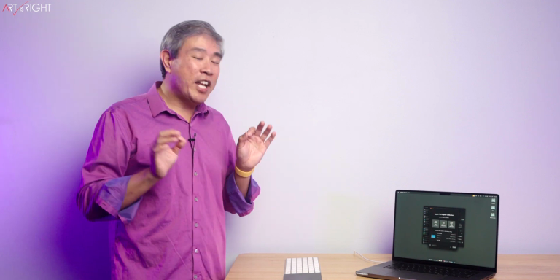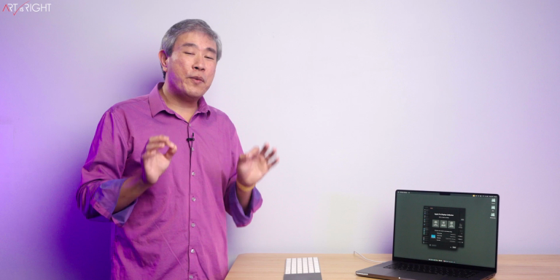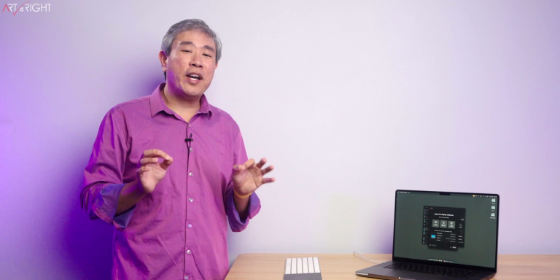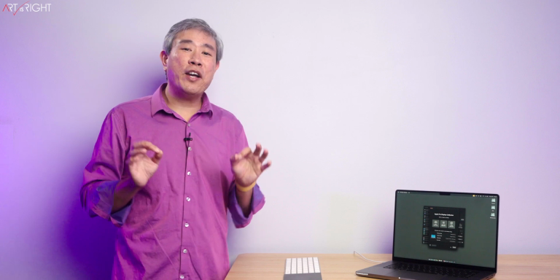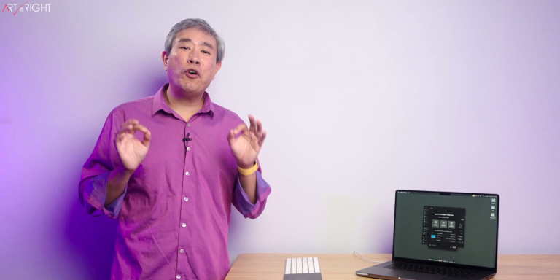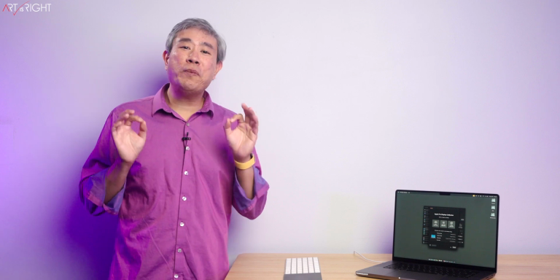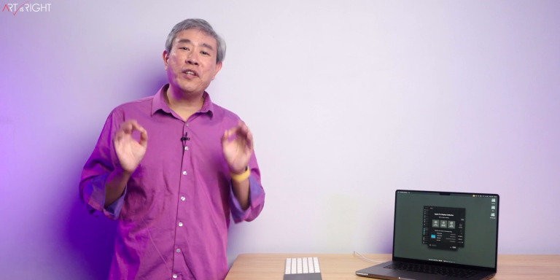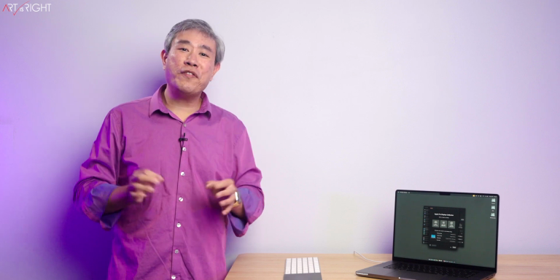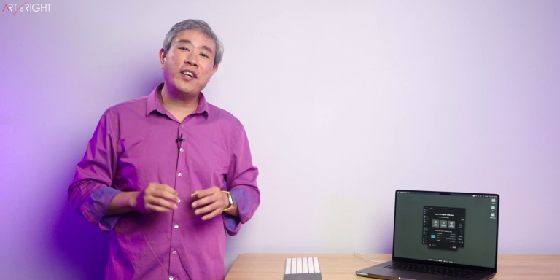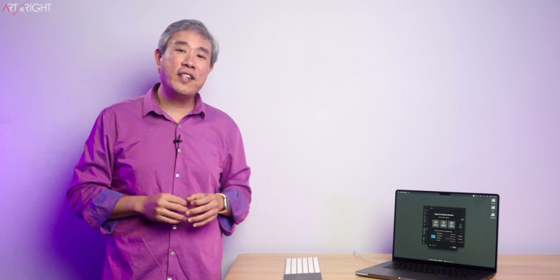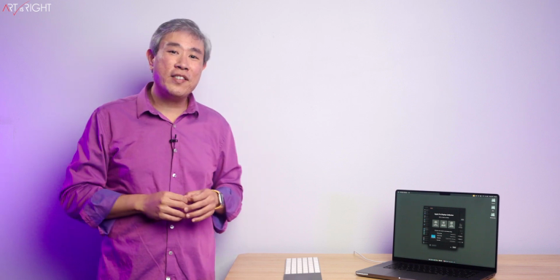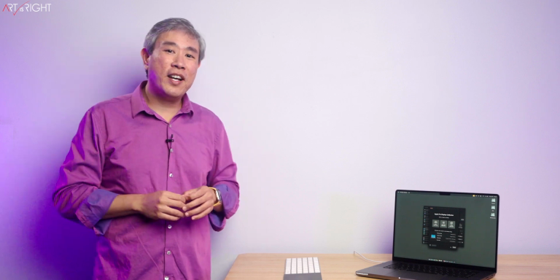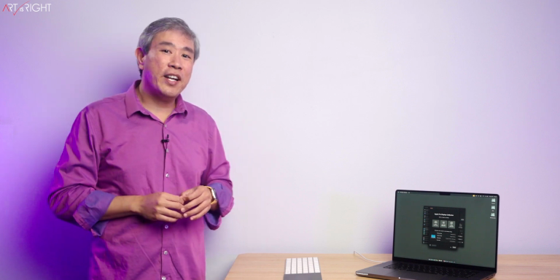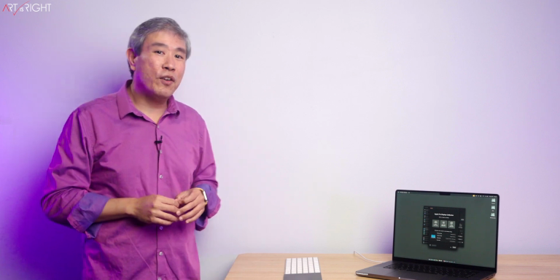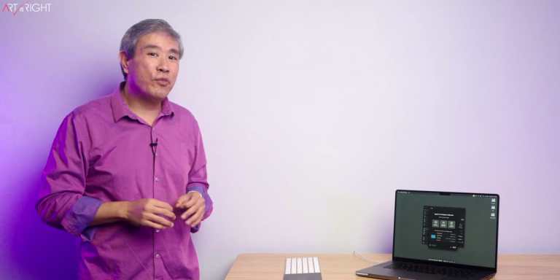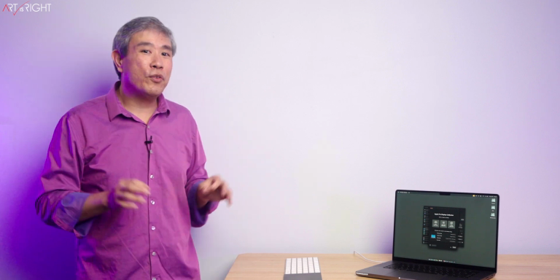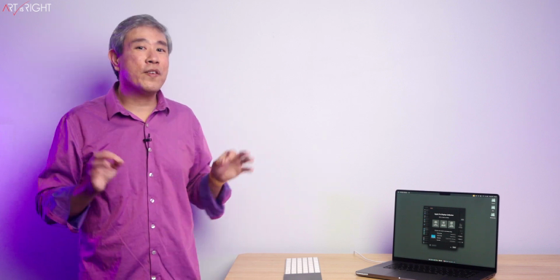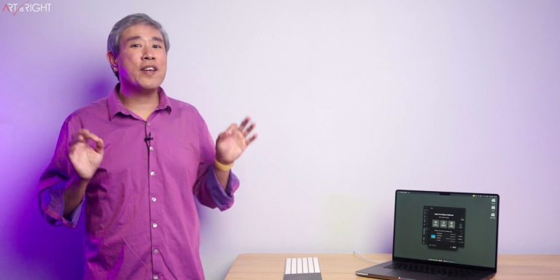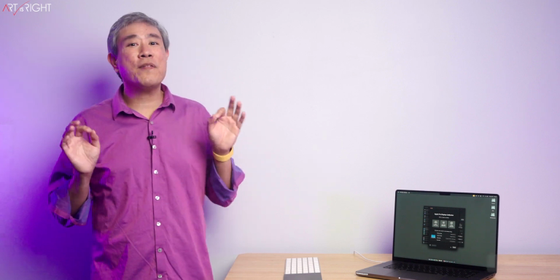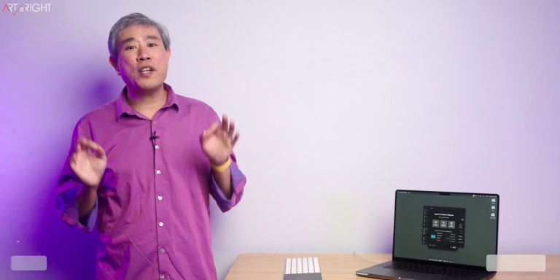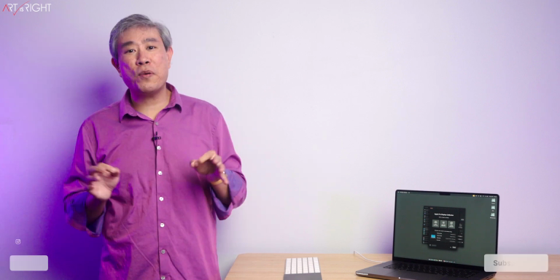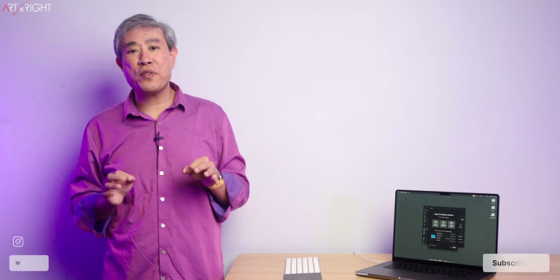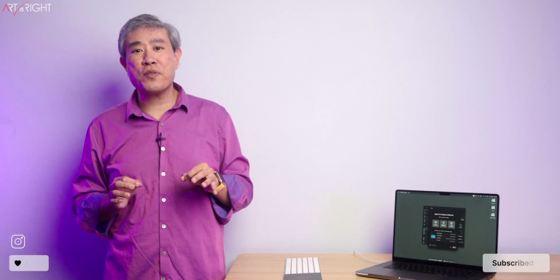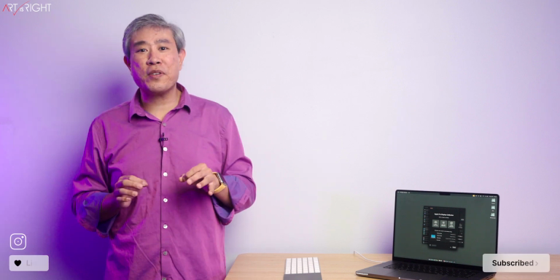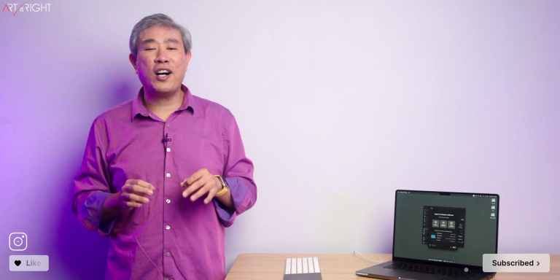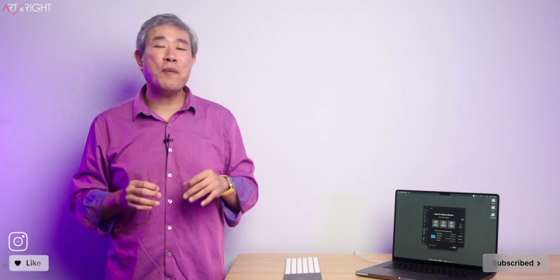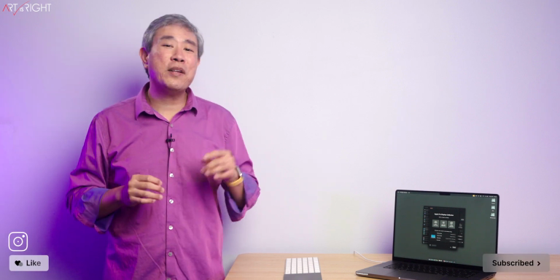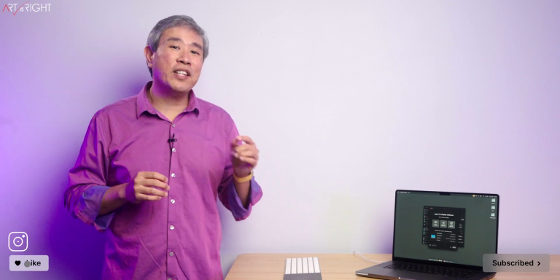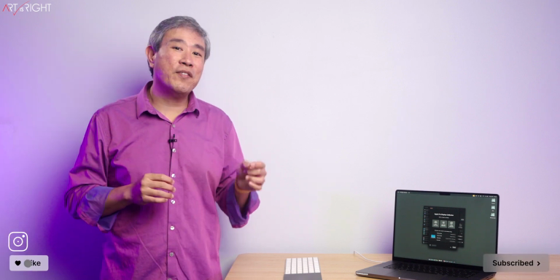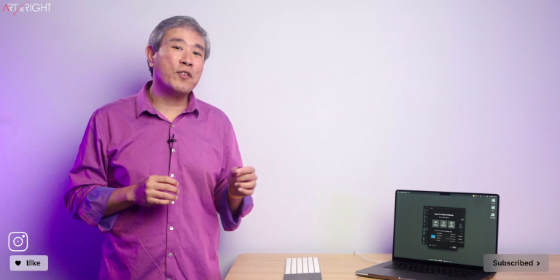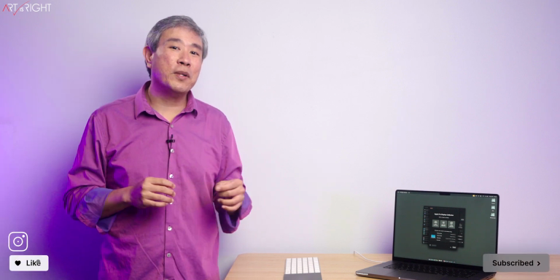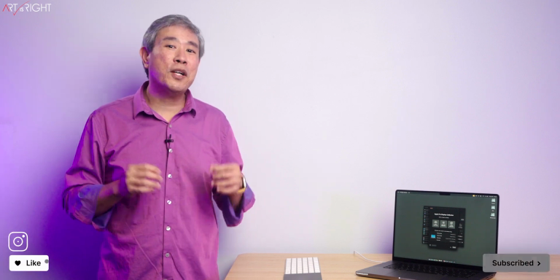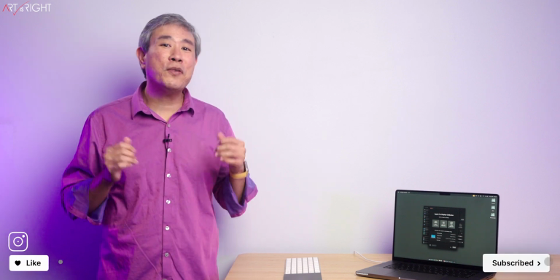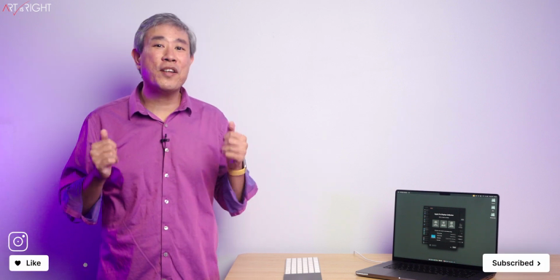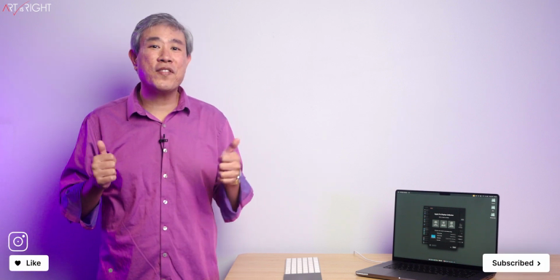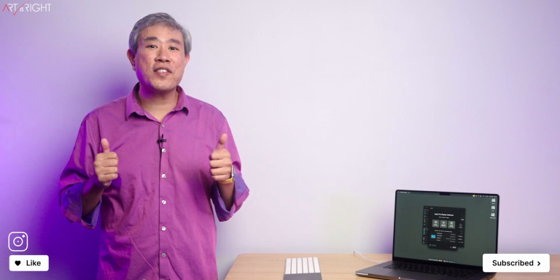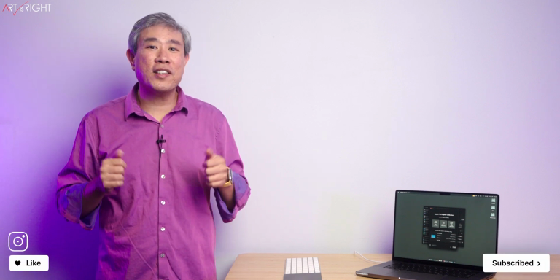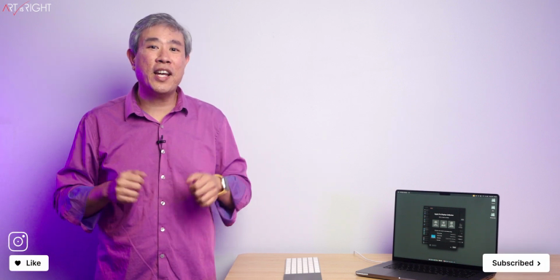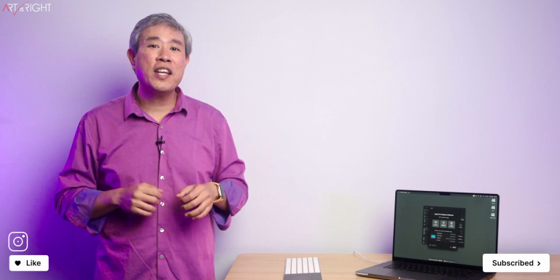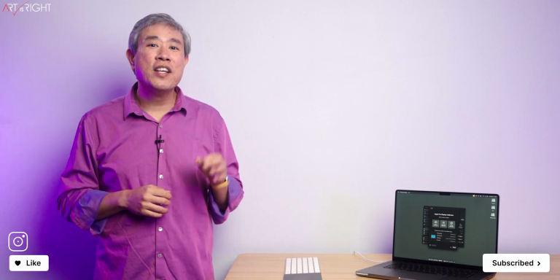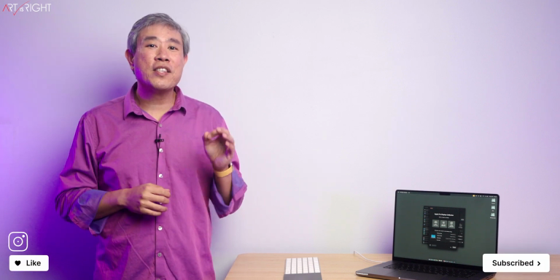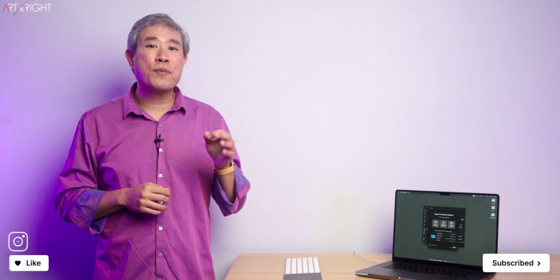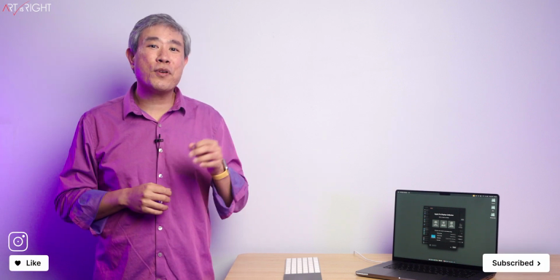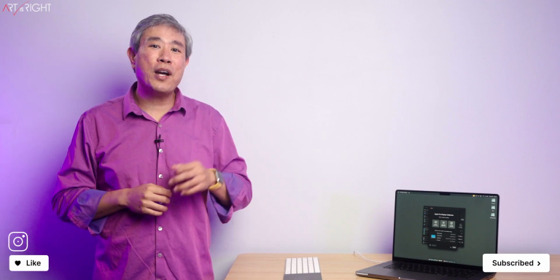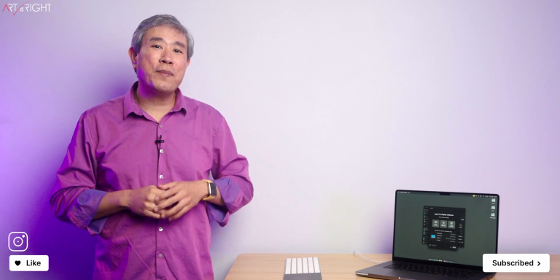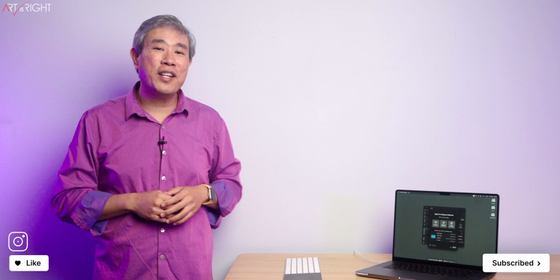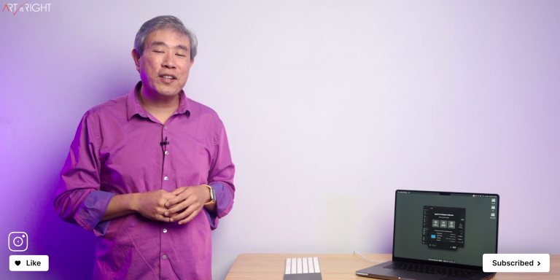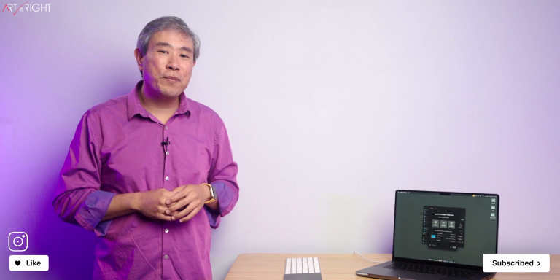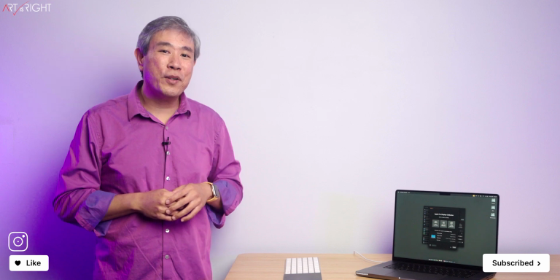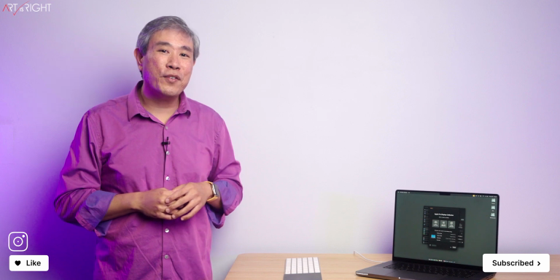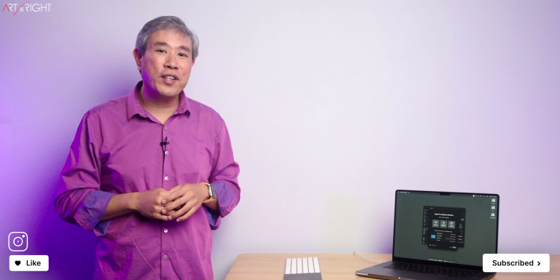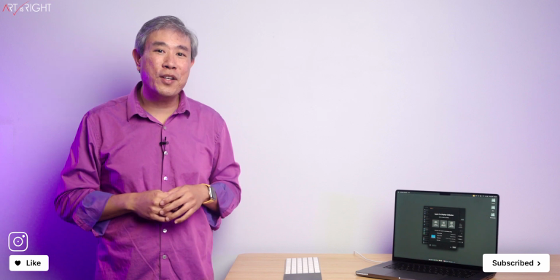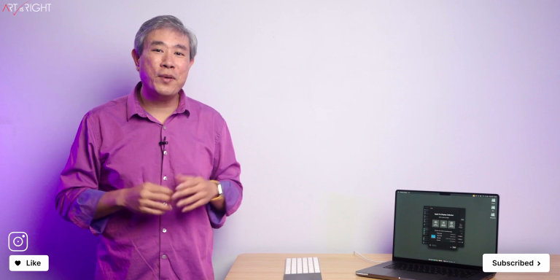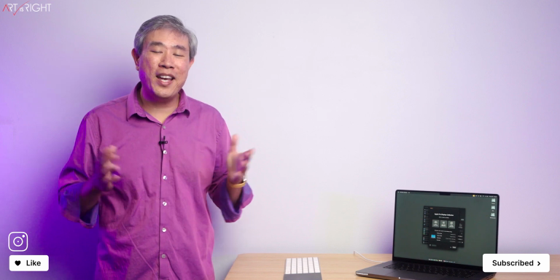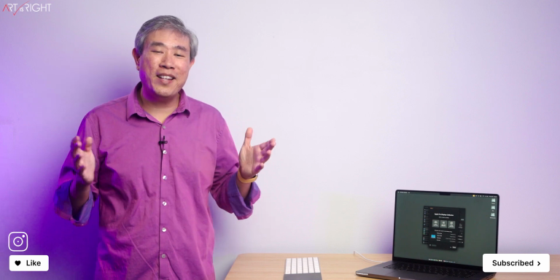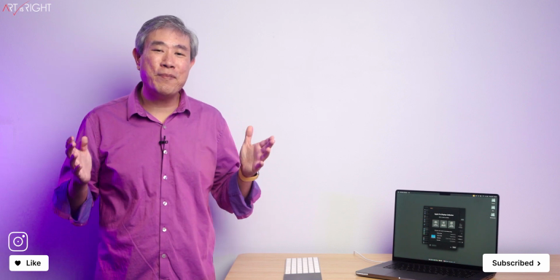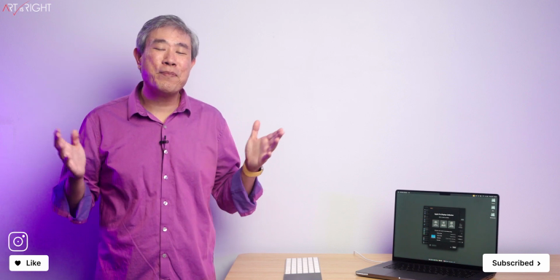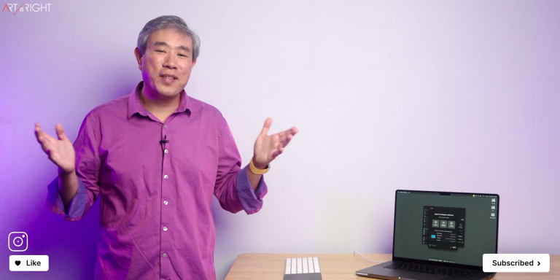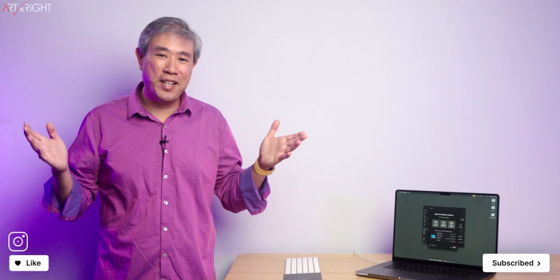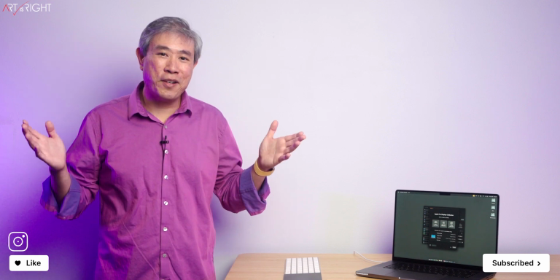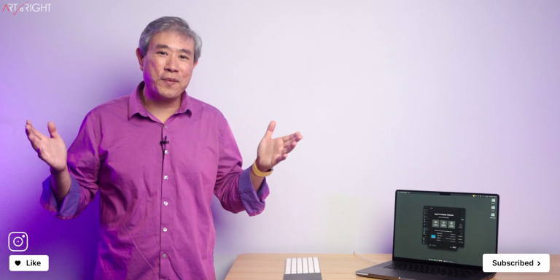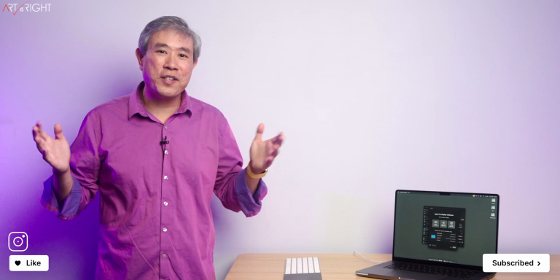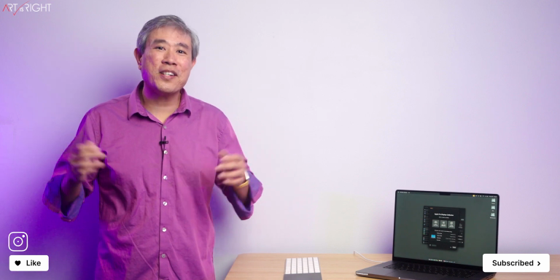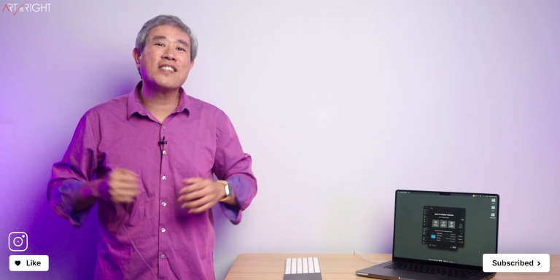Anyway, I hope that you find this guide helpful. If you have any questions or comments, leave them below. Give this a like, subscribe, and hit the bell if you're new, and in art we trust.